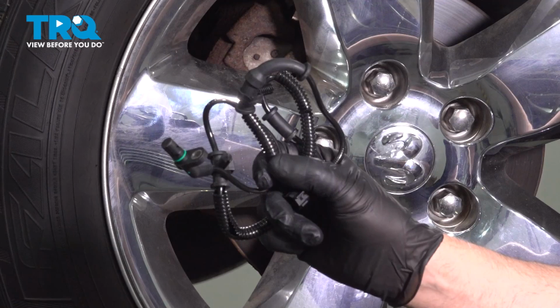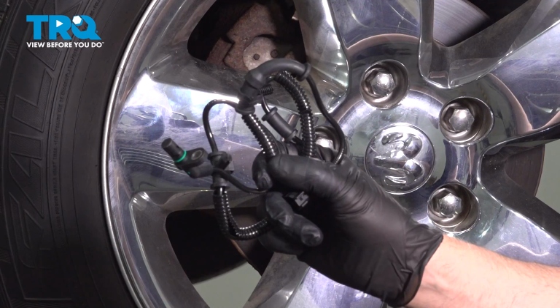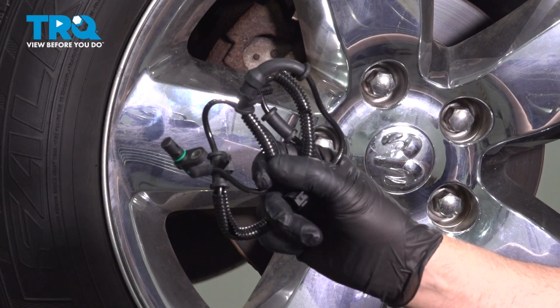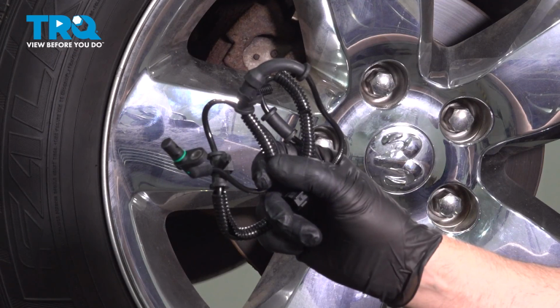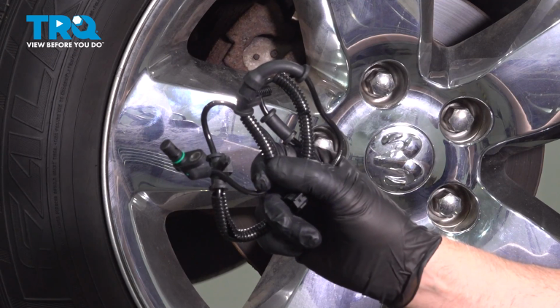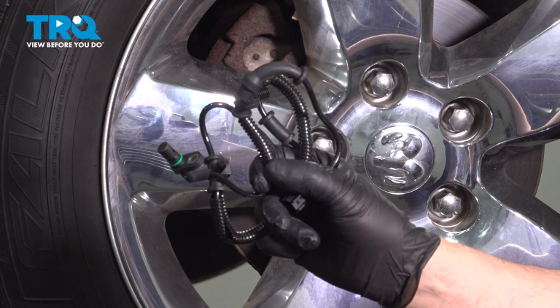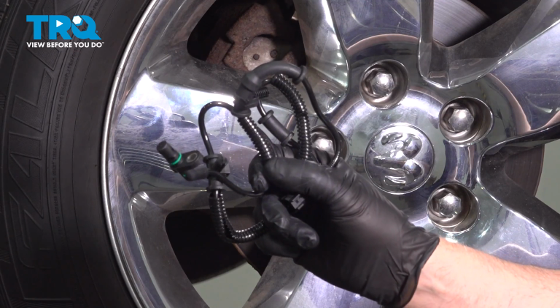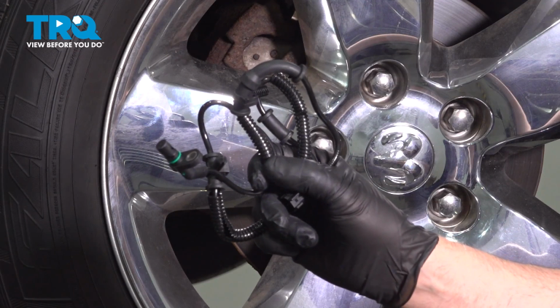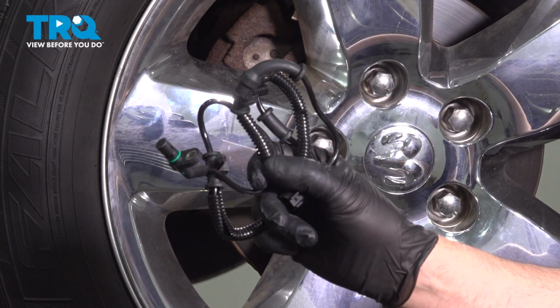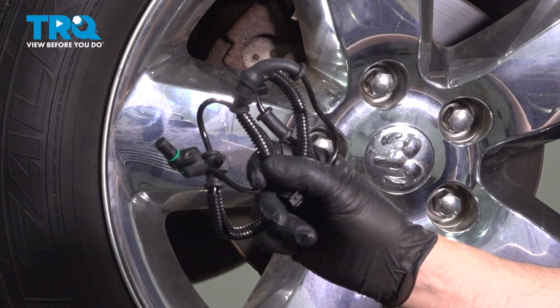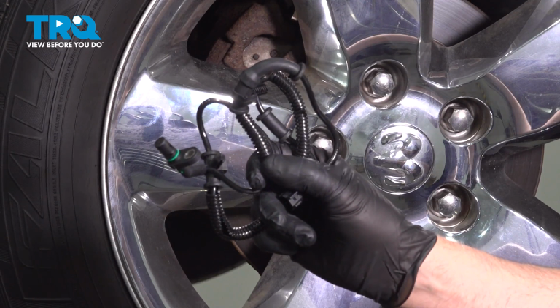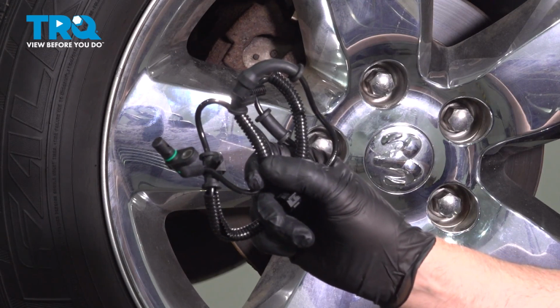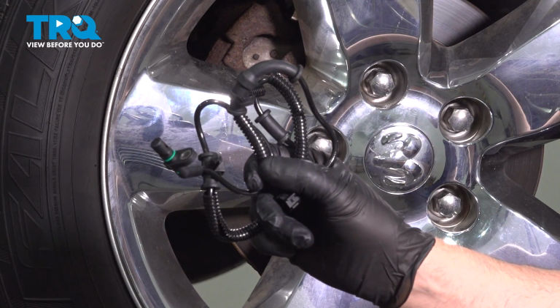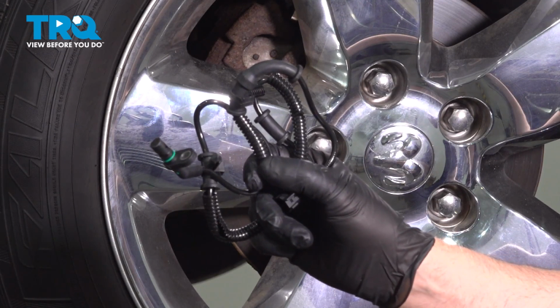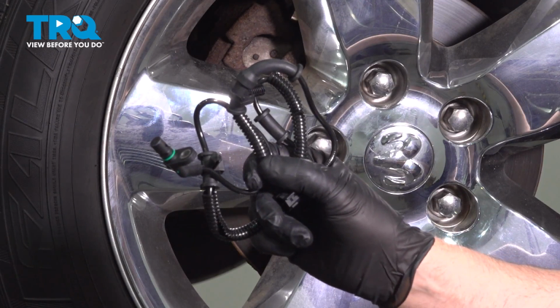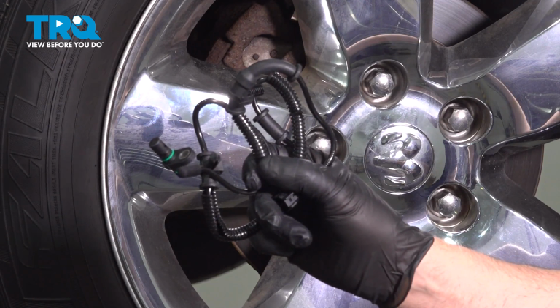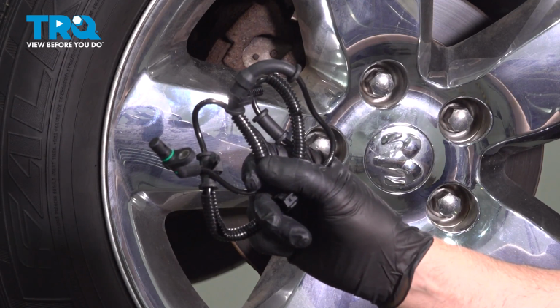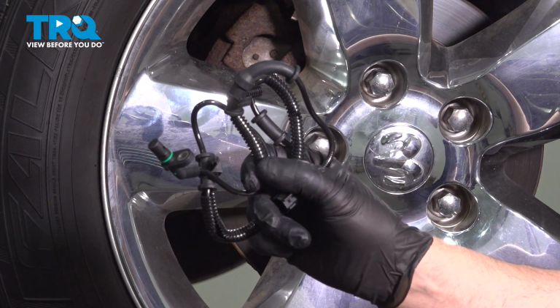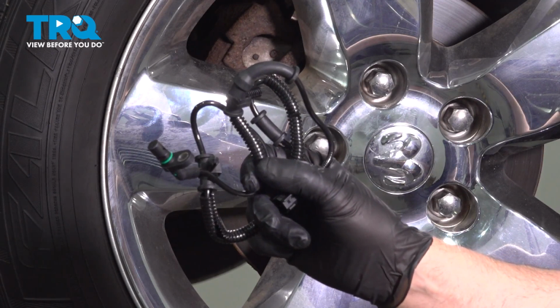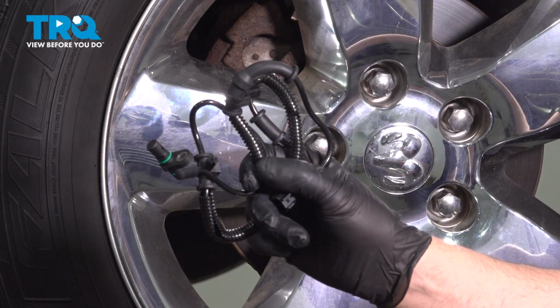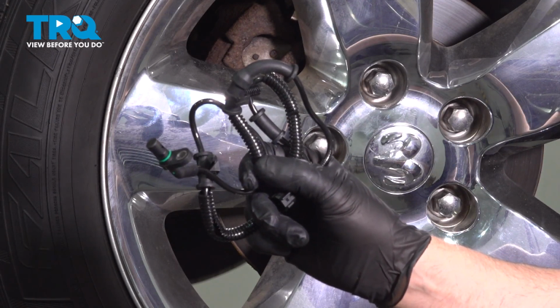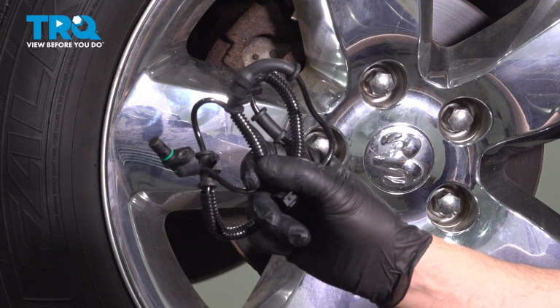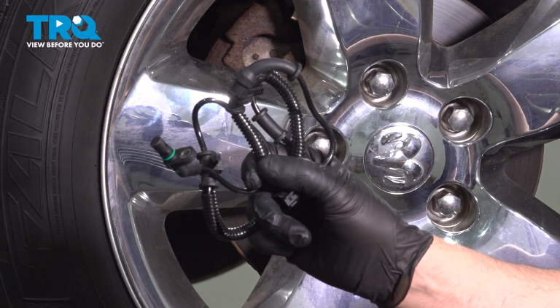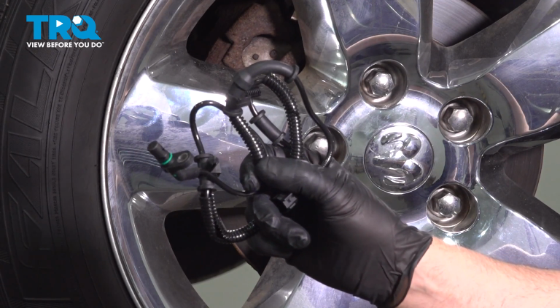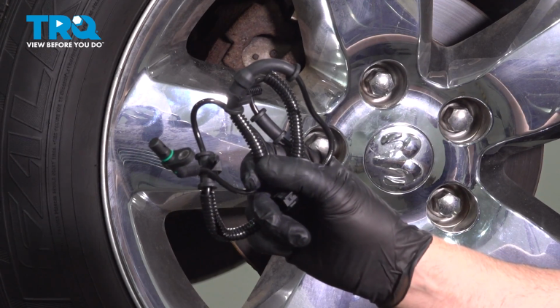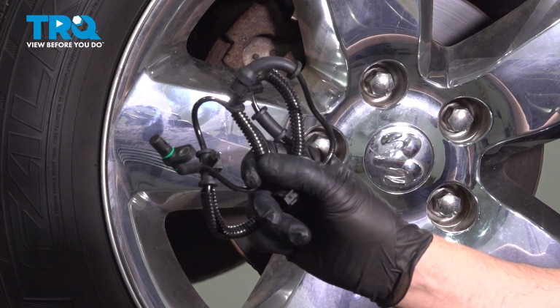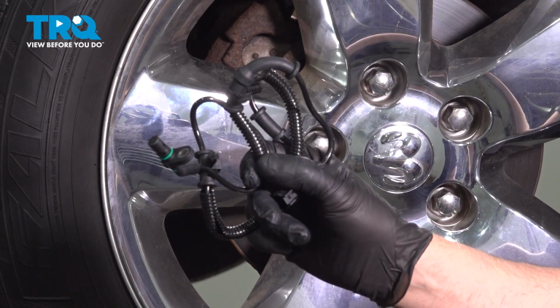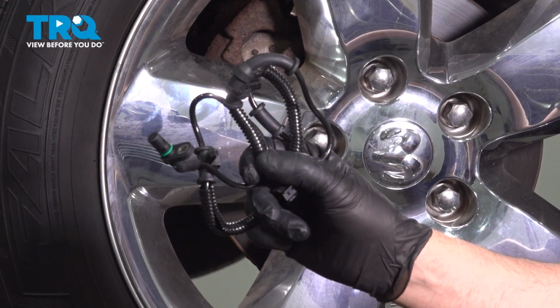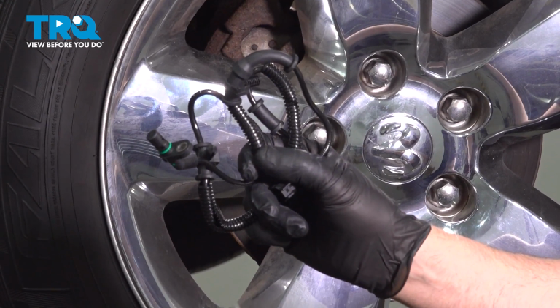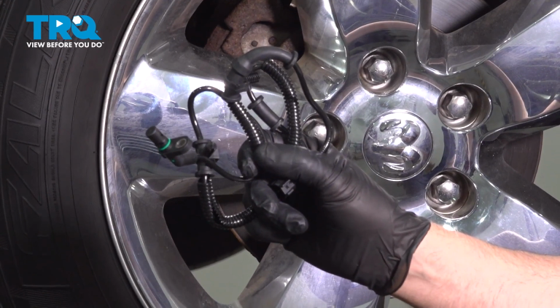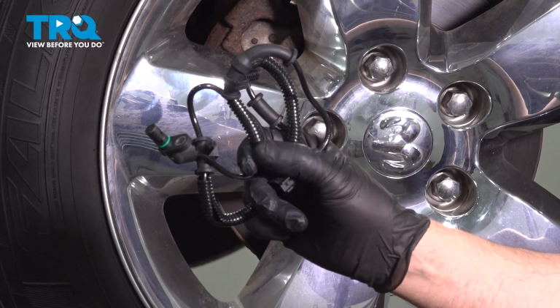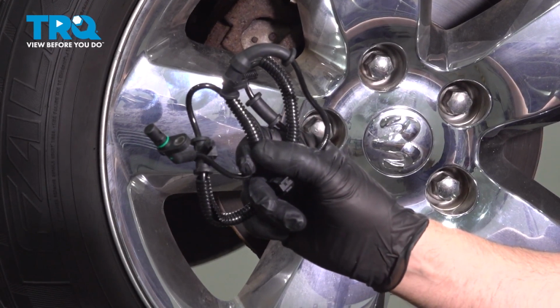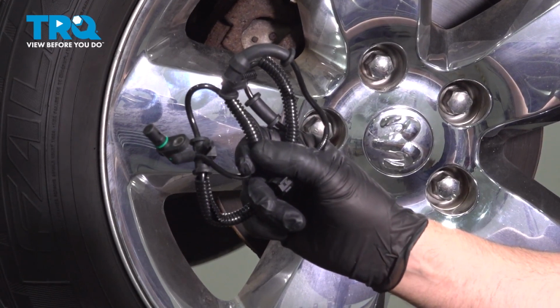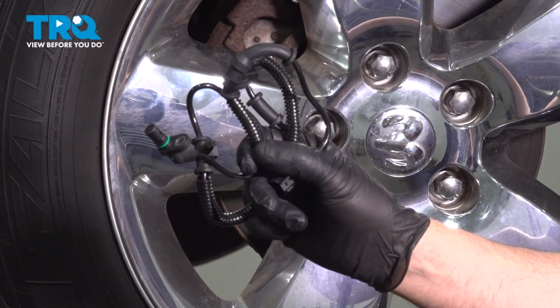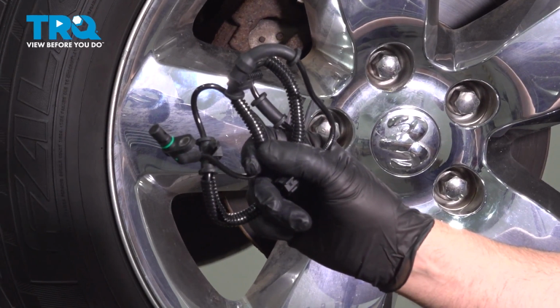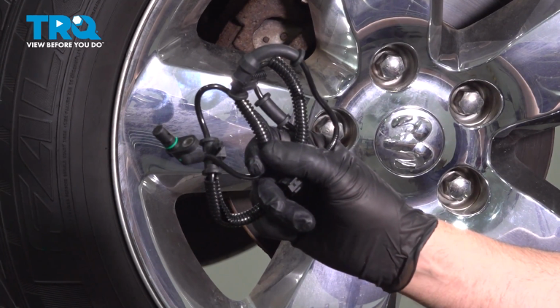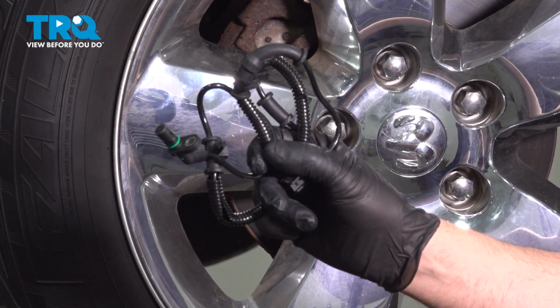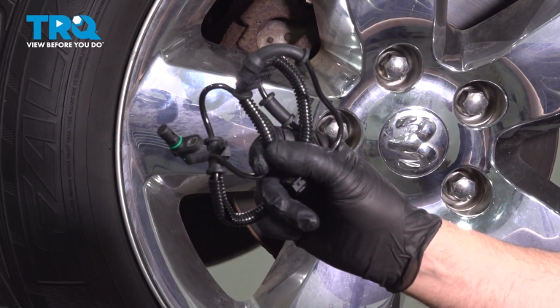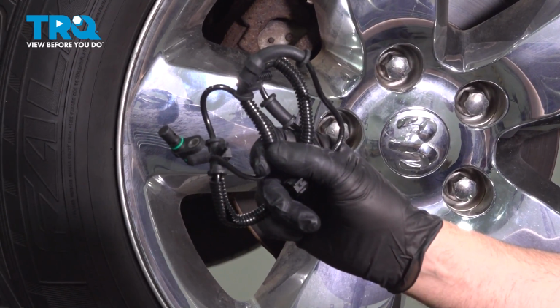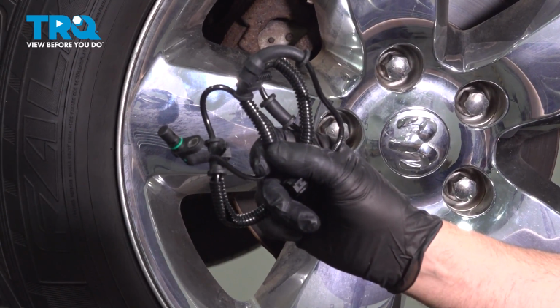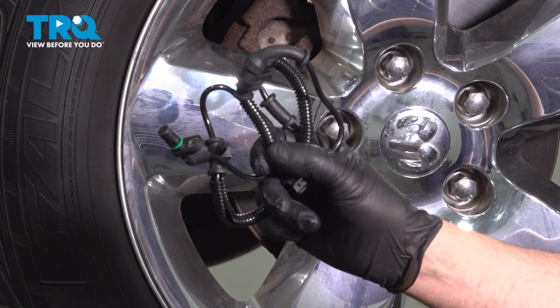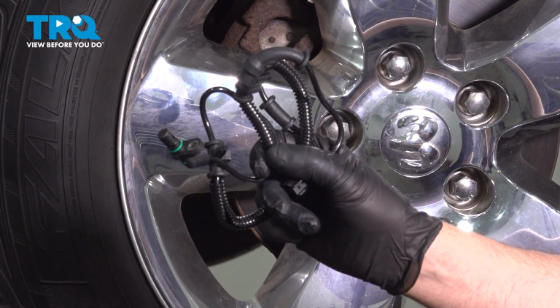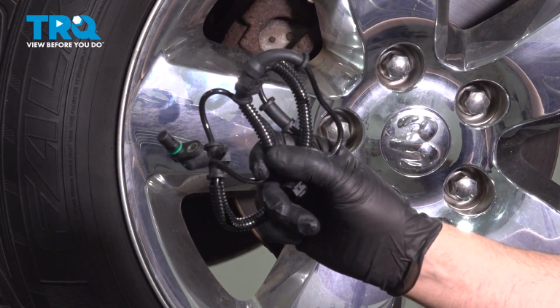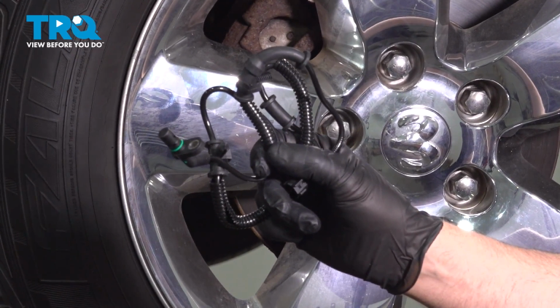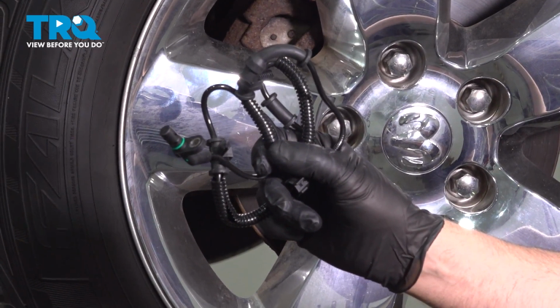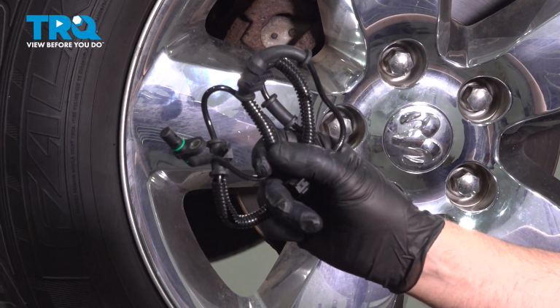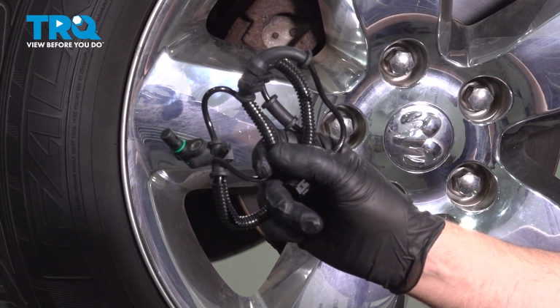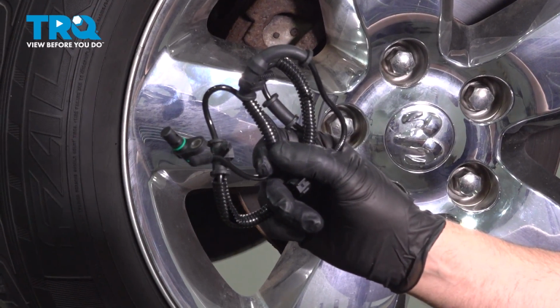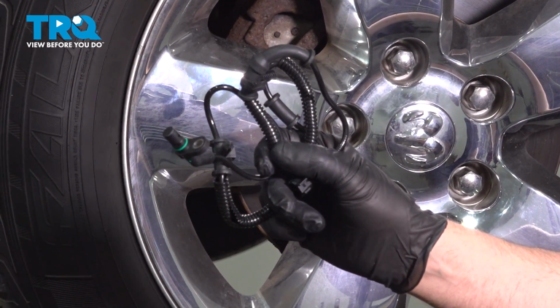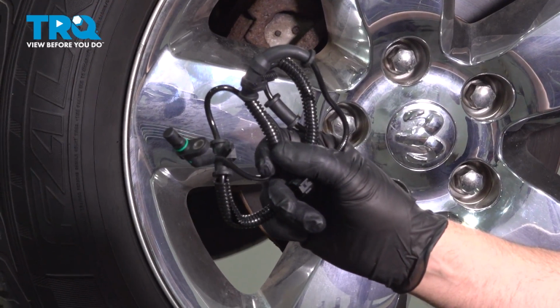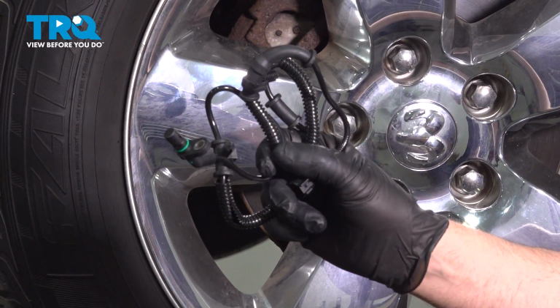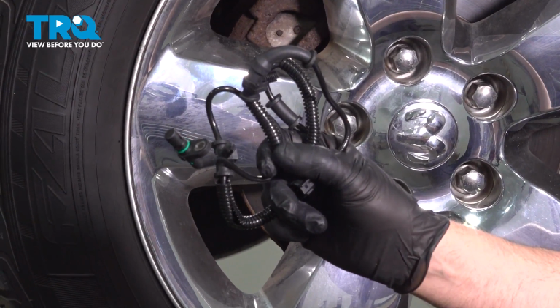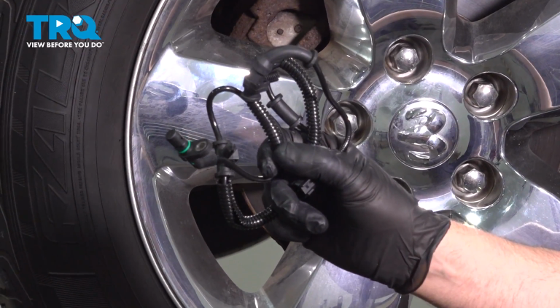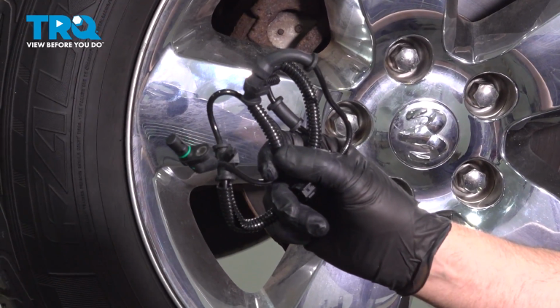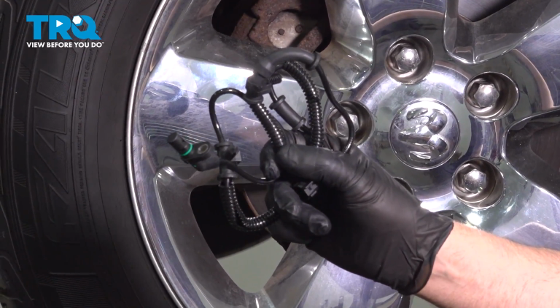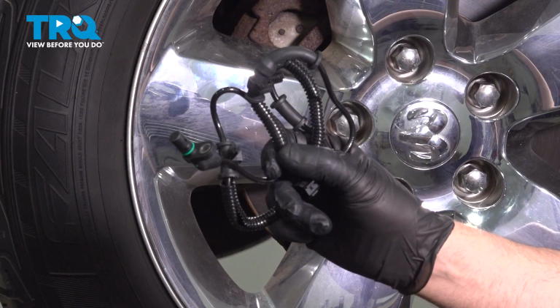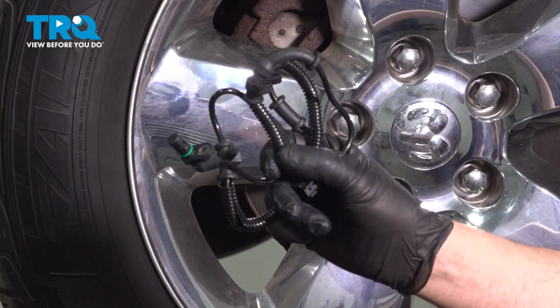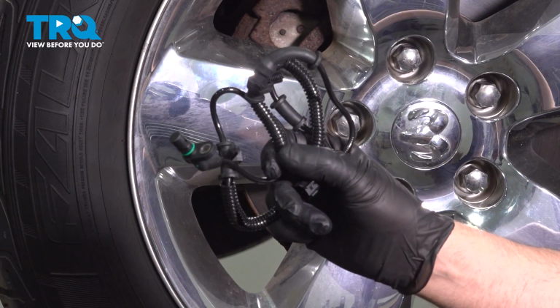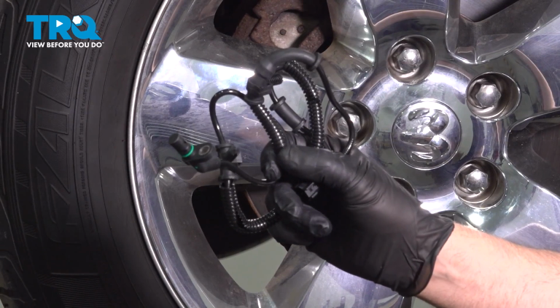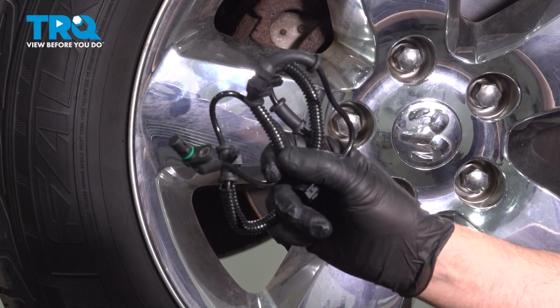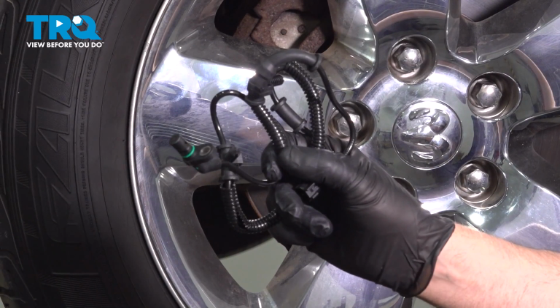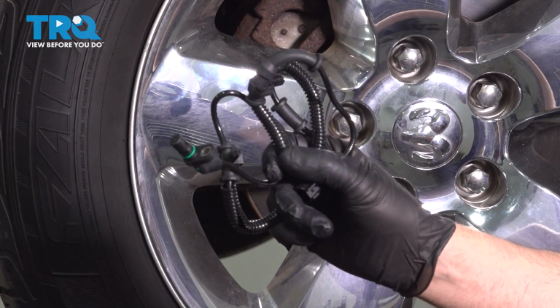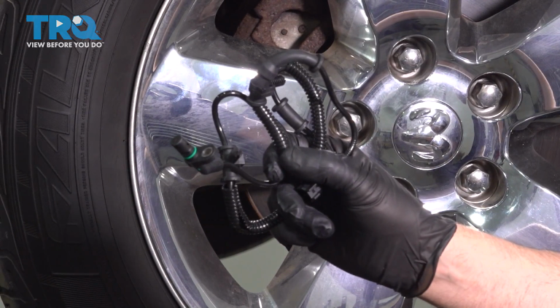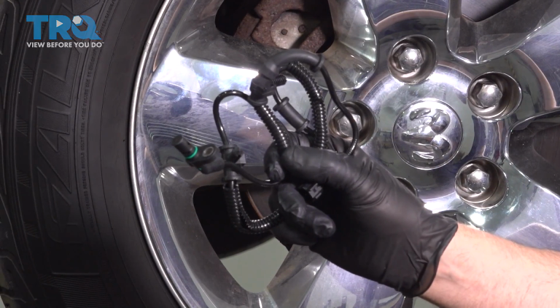In this video, I'm going to show you how to replace the front wheel speed sensors on this Ram 1500. Let's get into it.